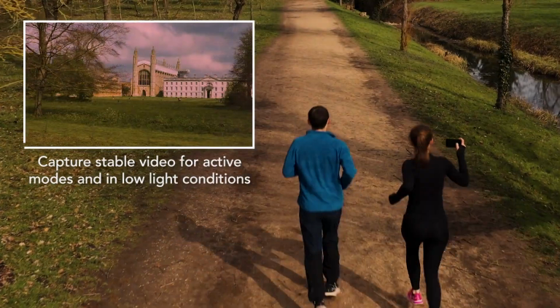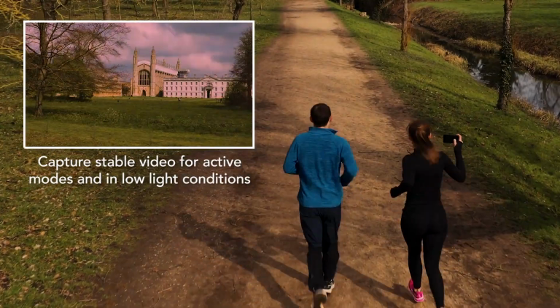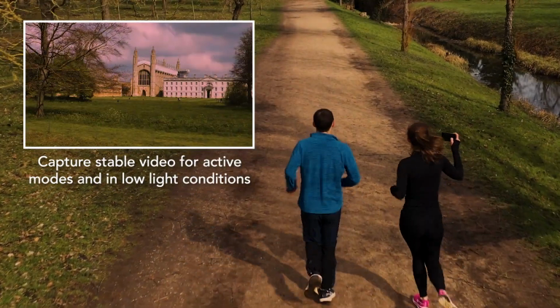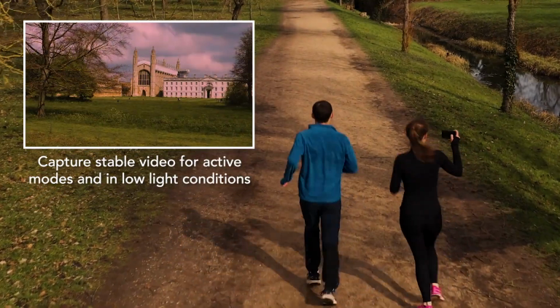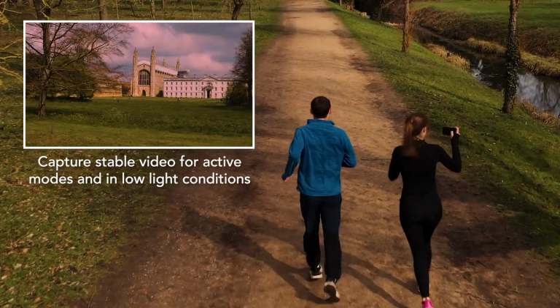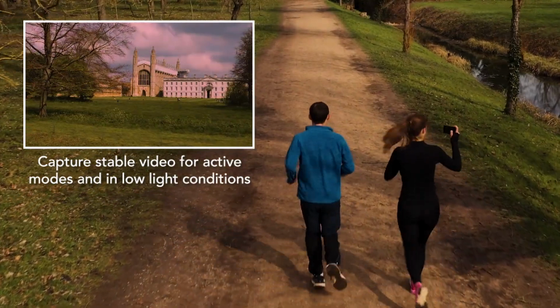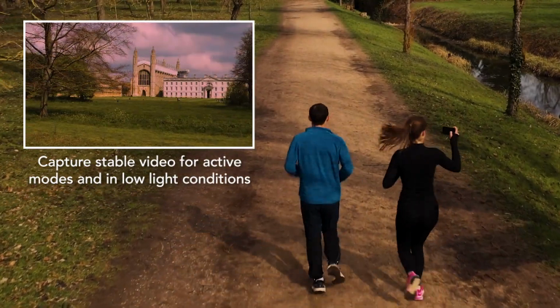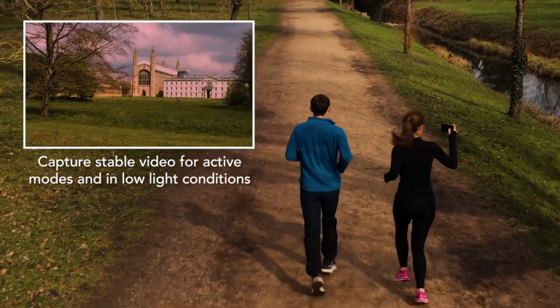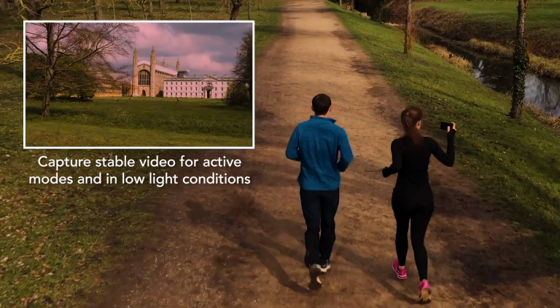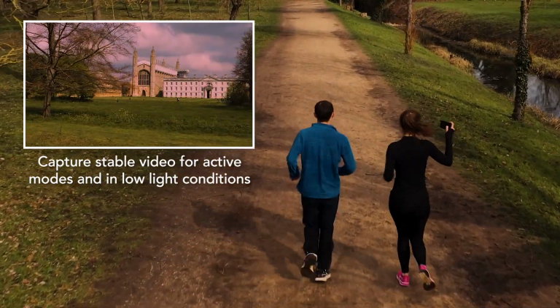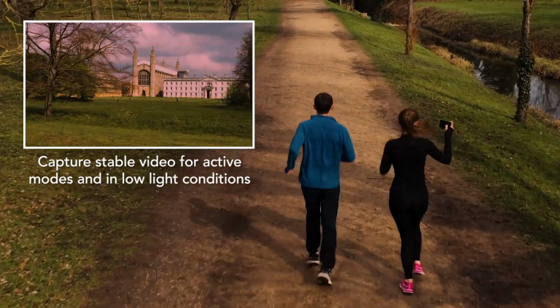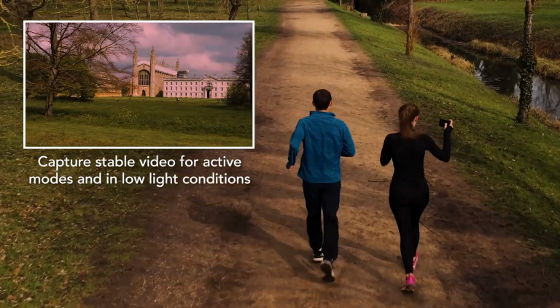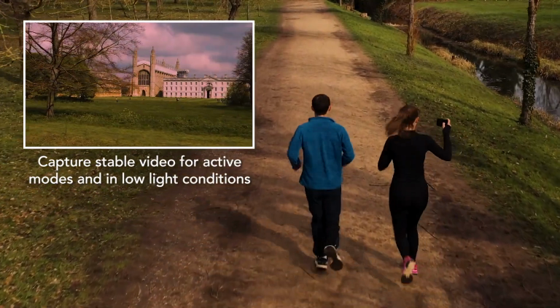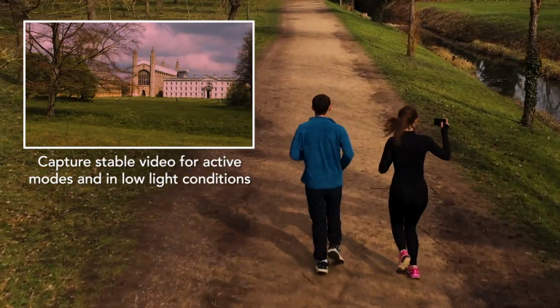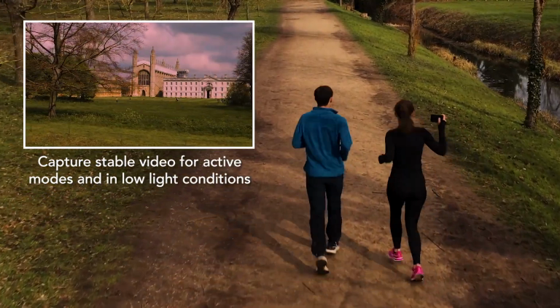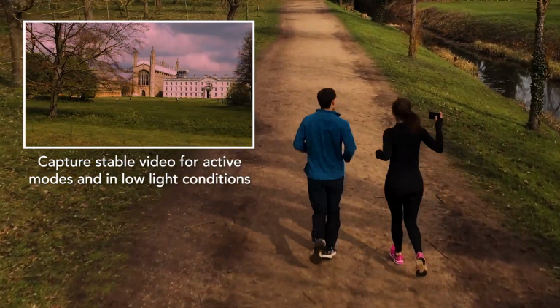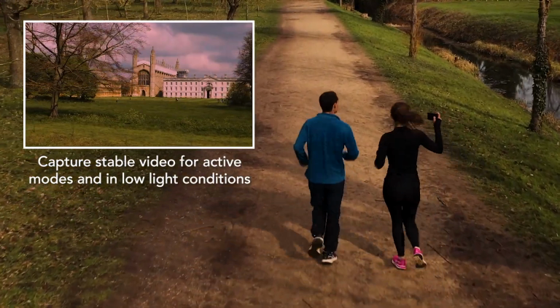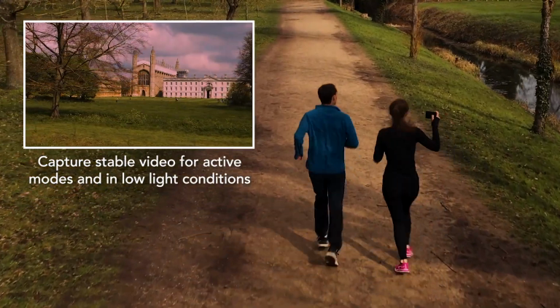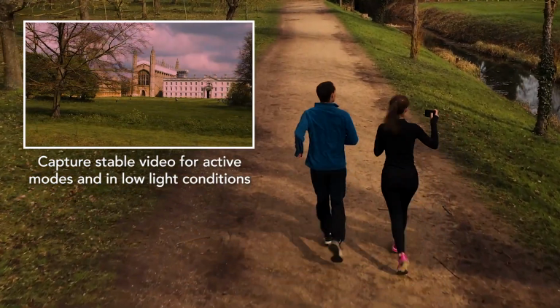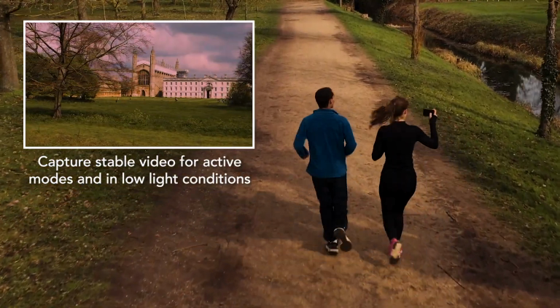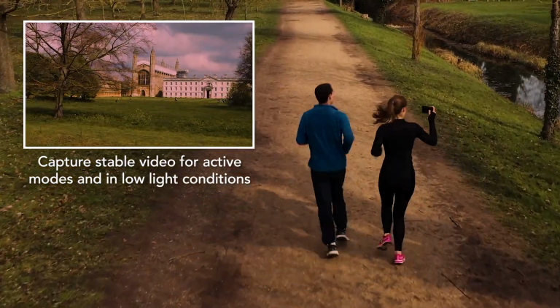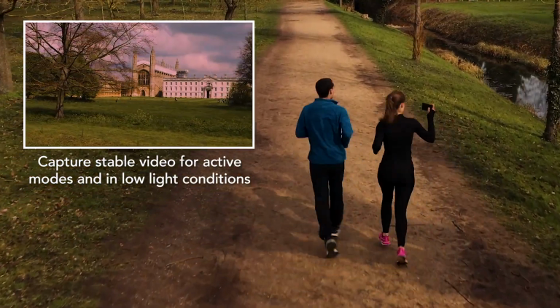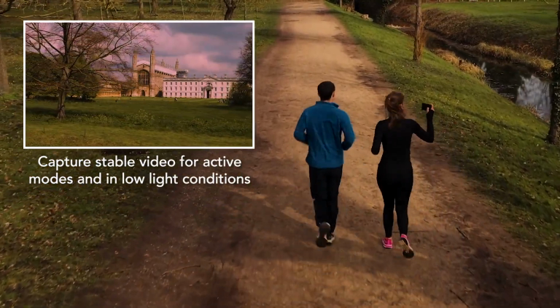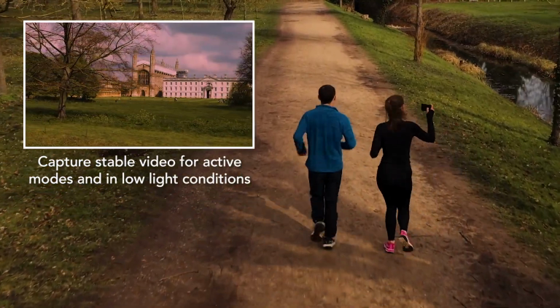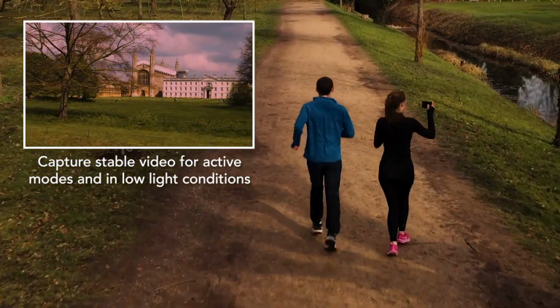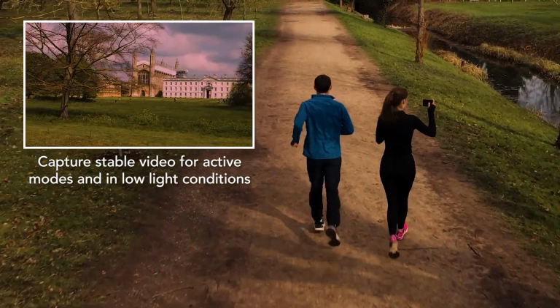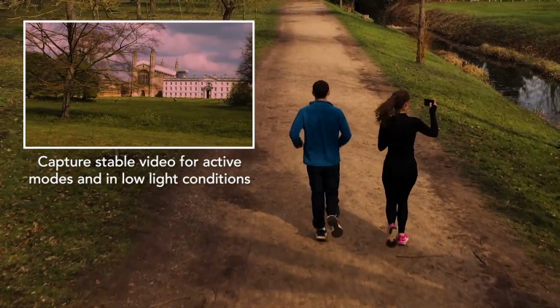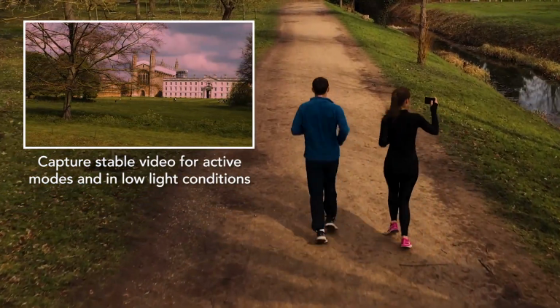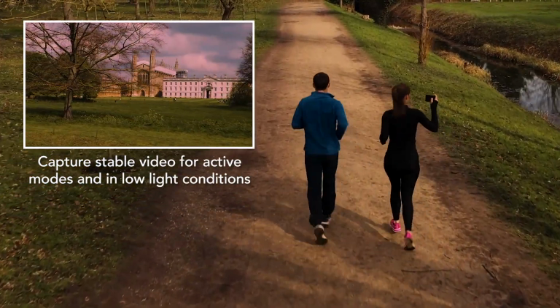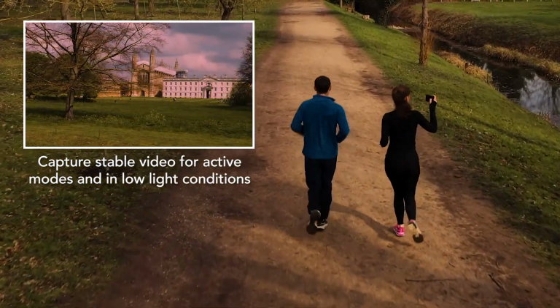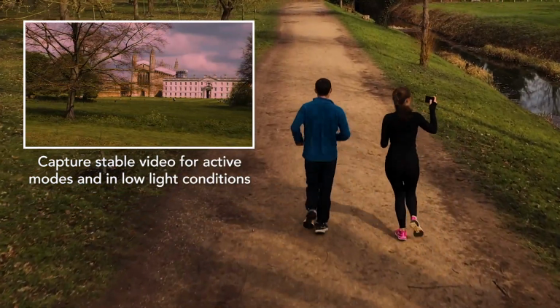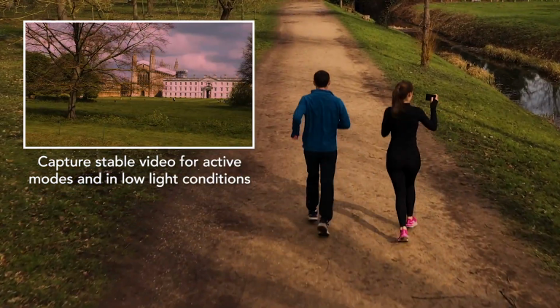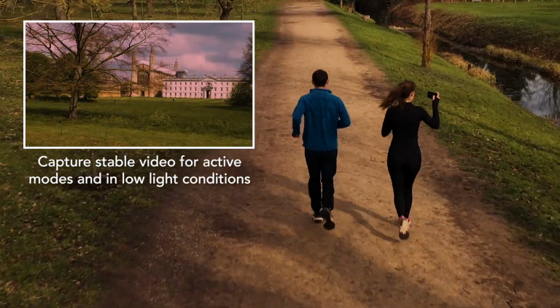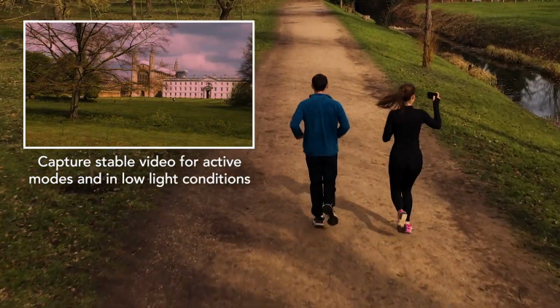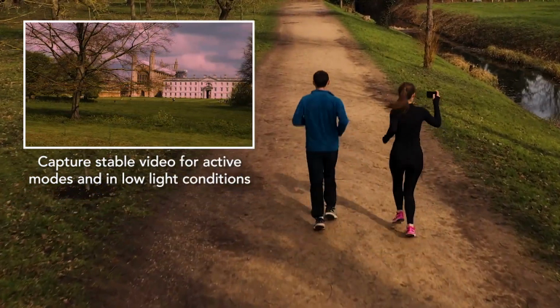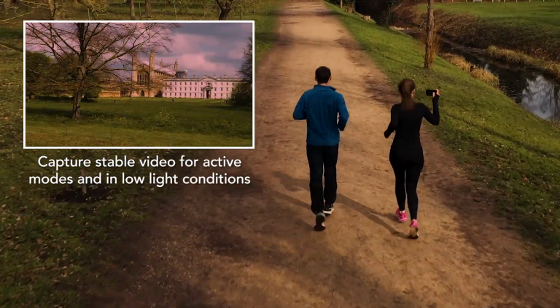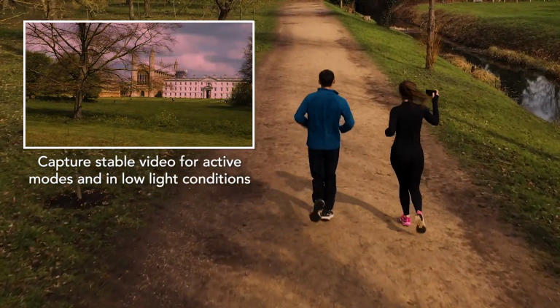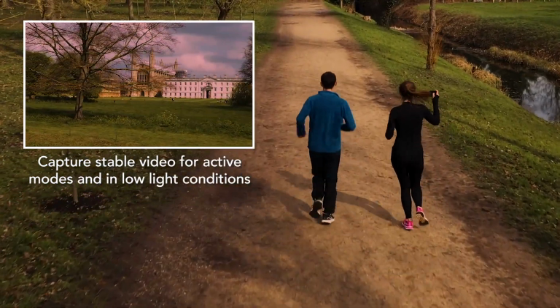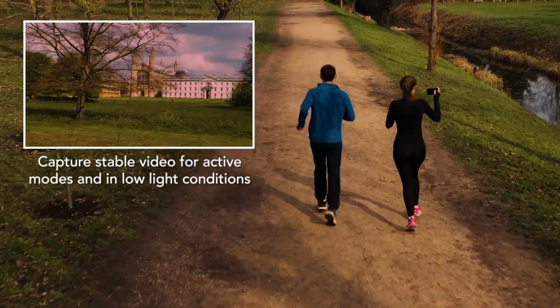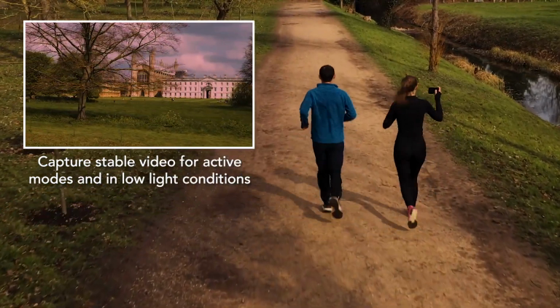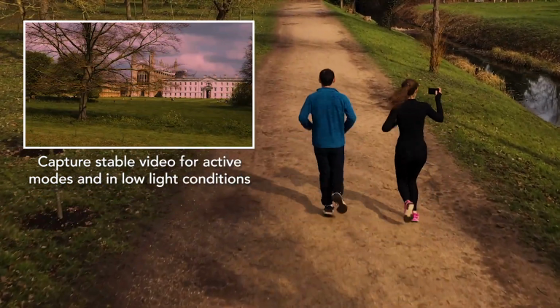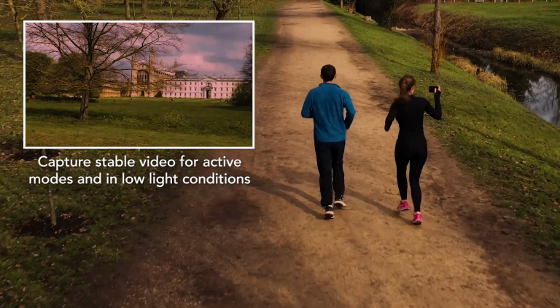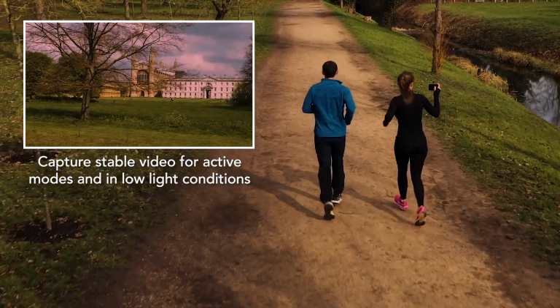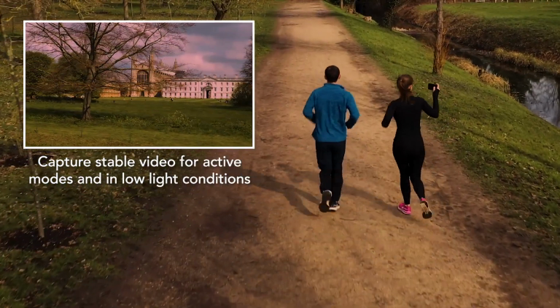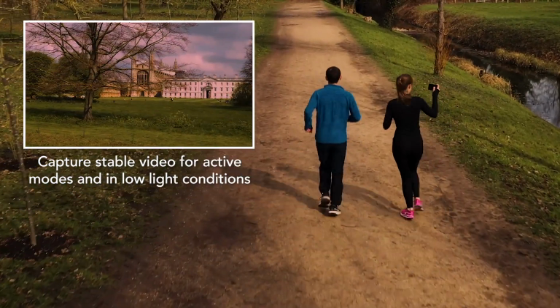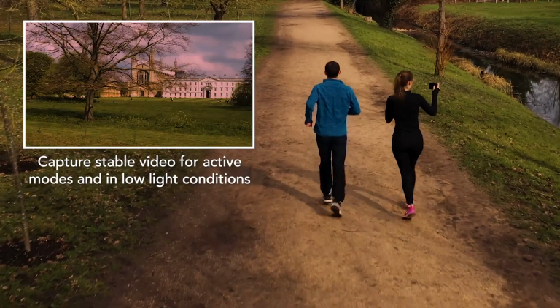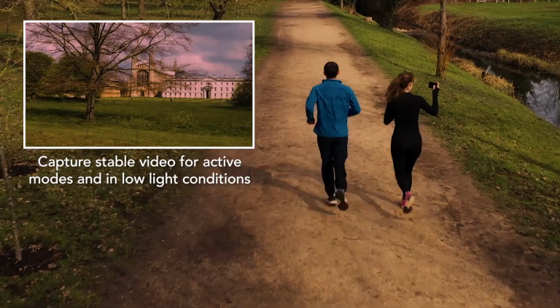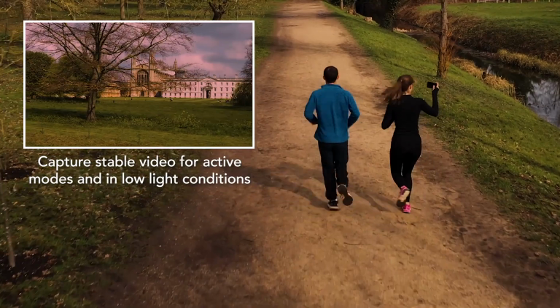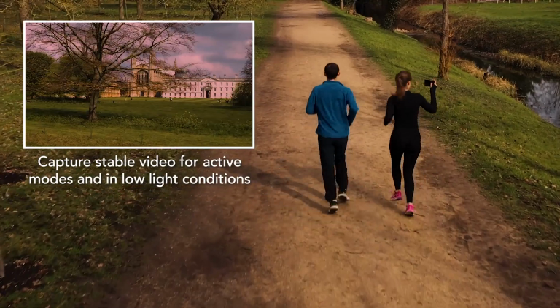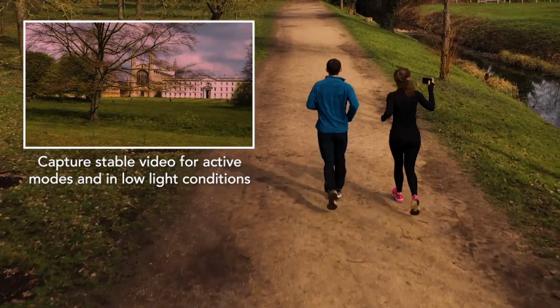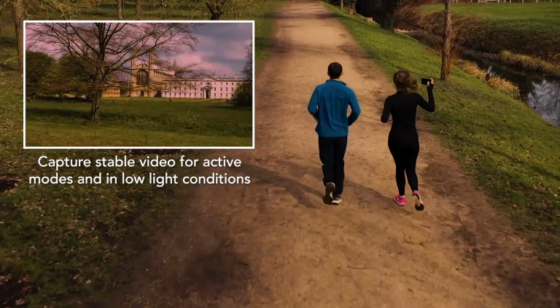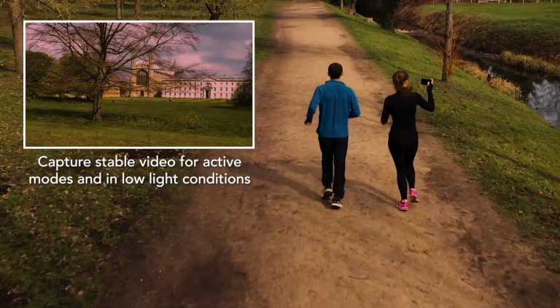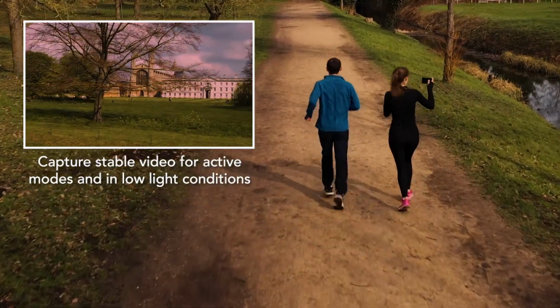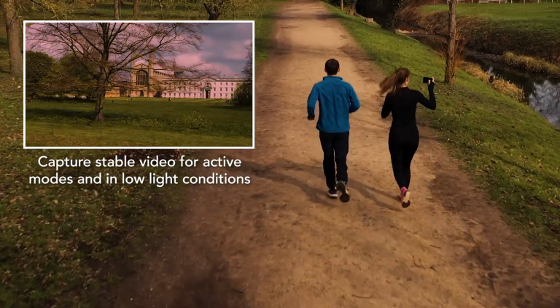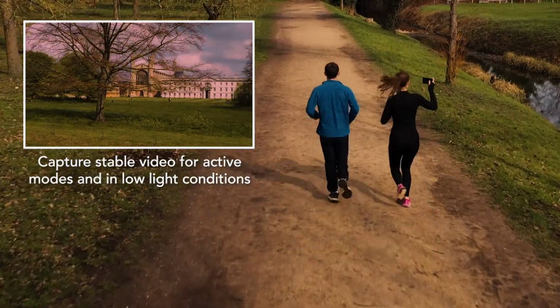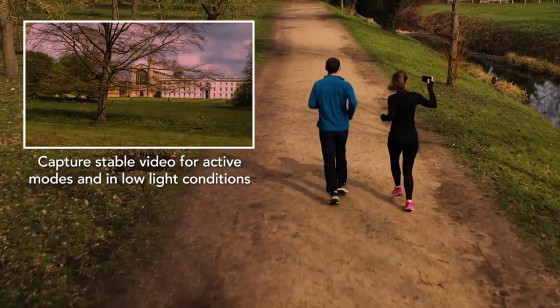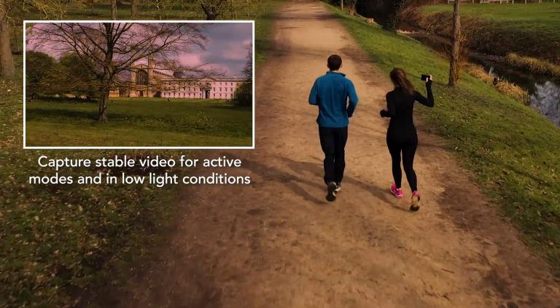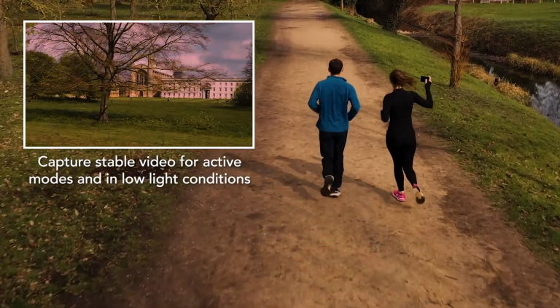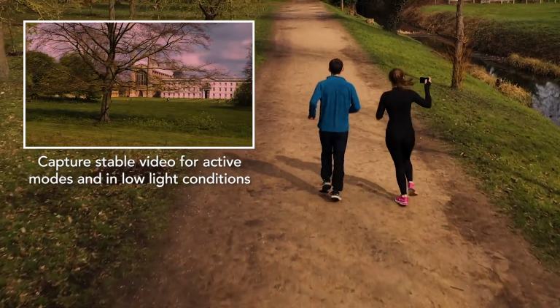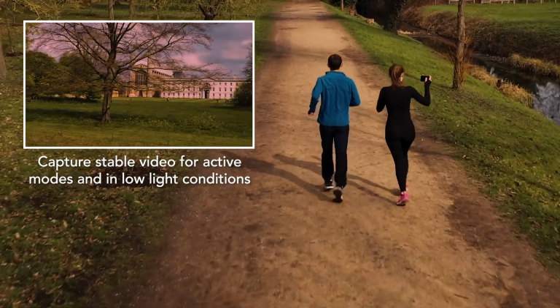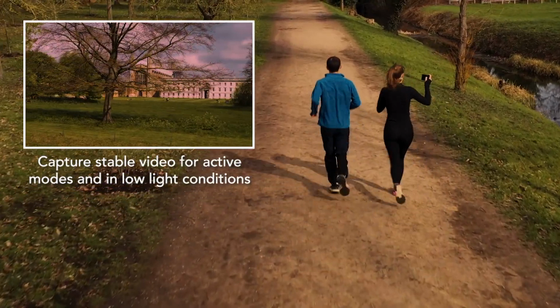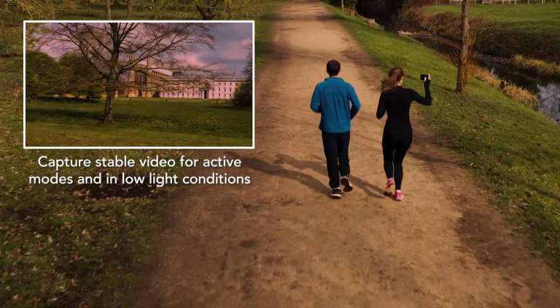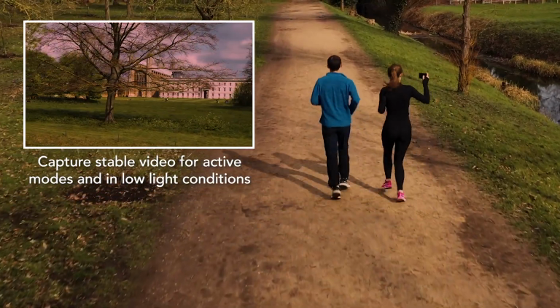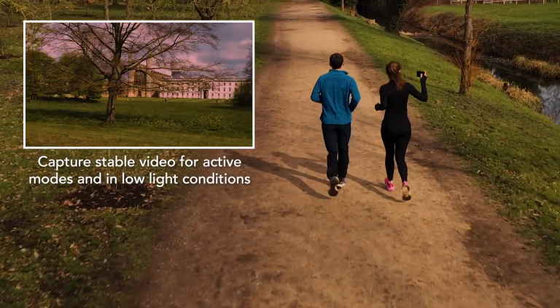This mechanism provides superior performance, specifically for active modes and in low light conditions.